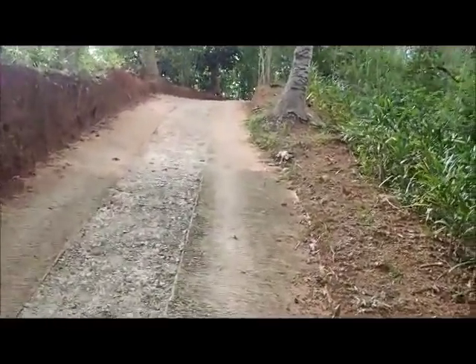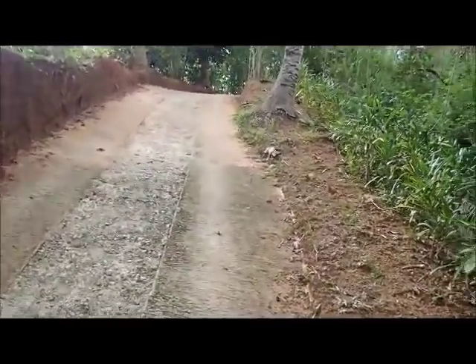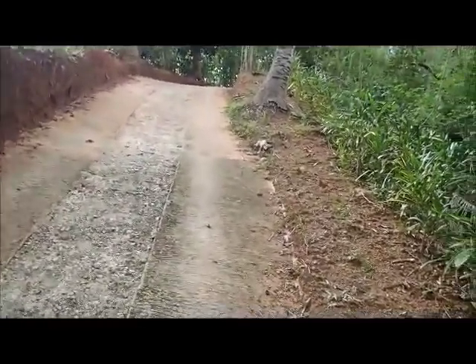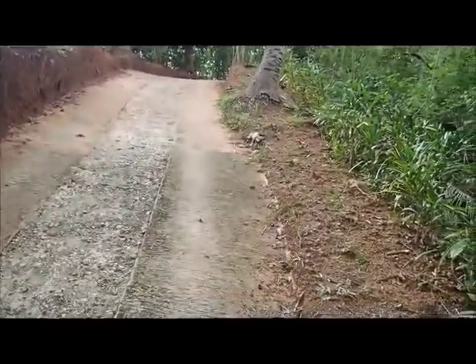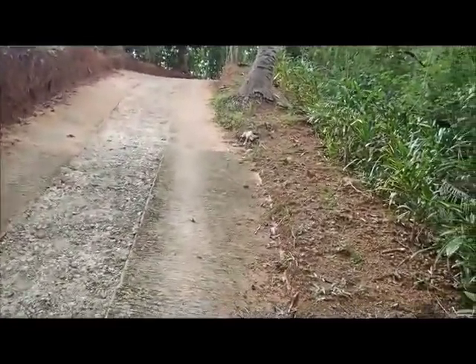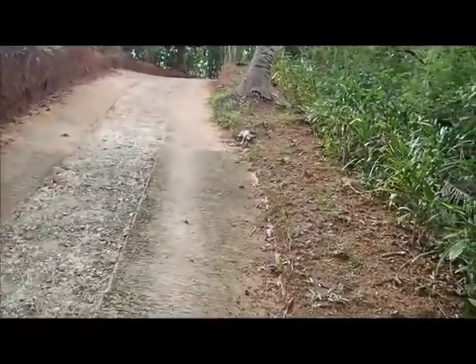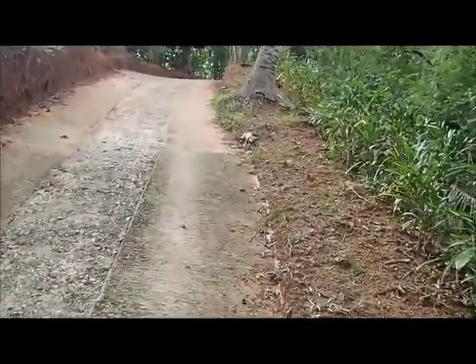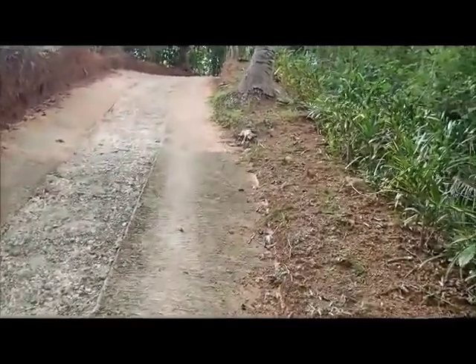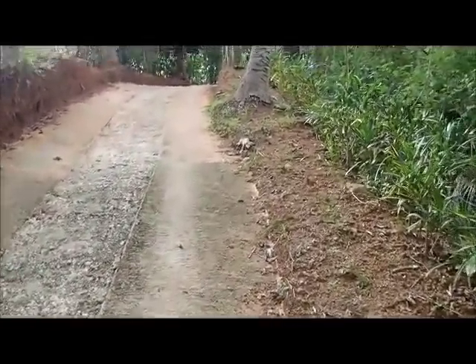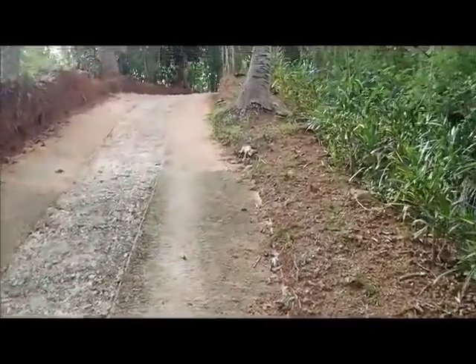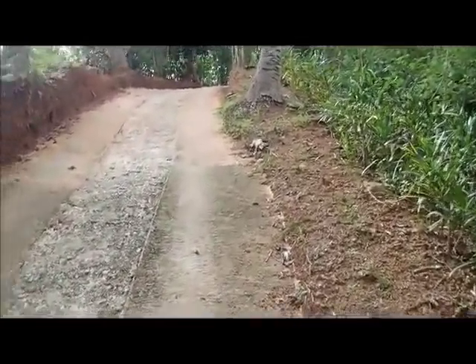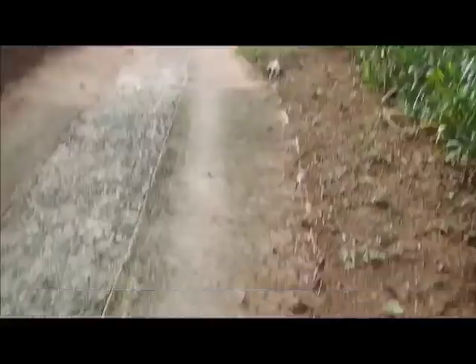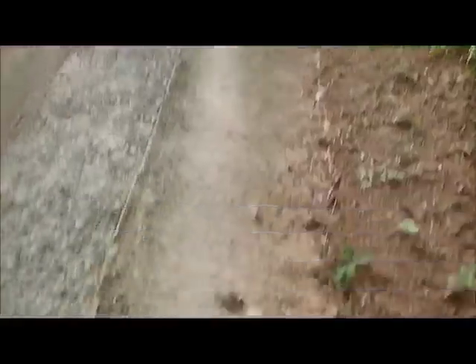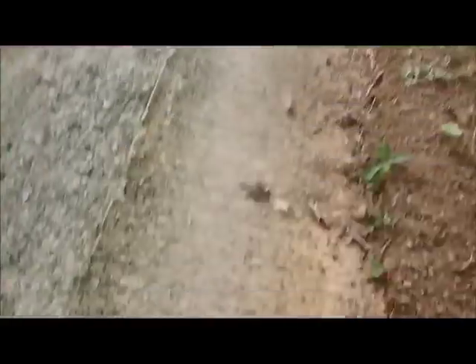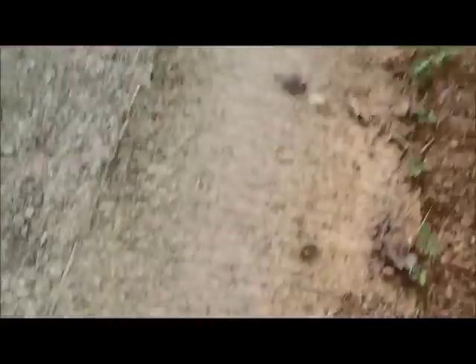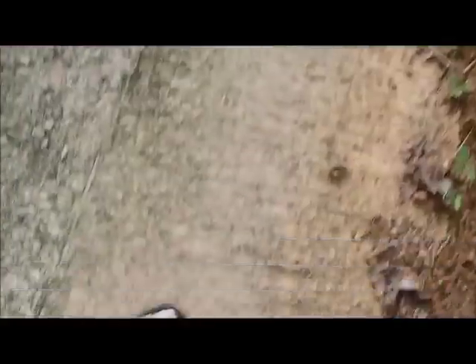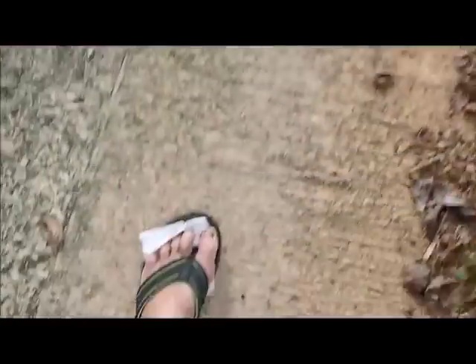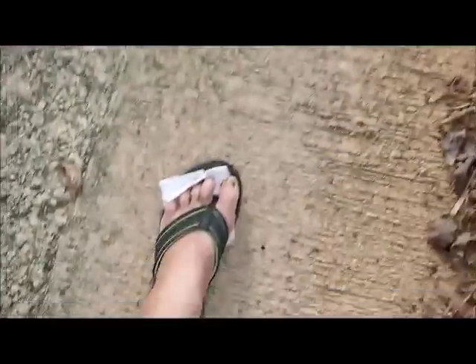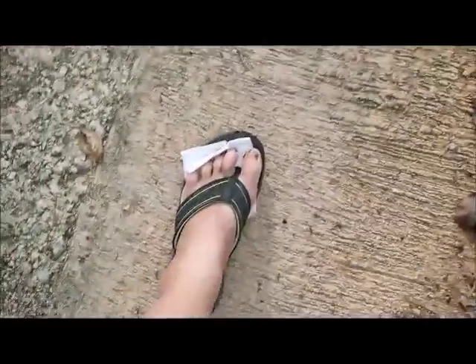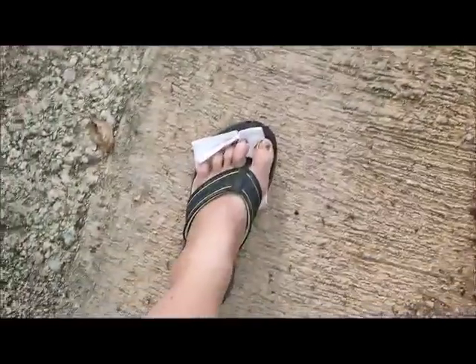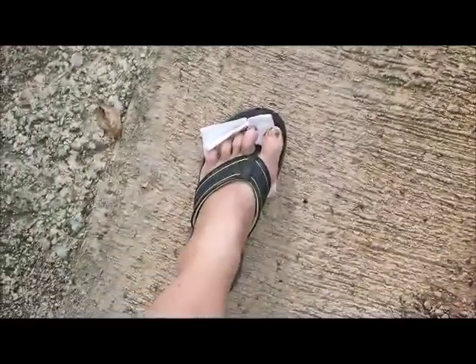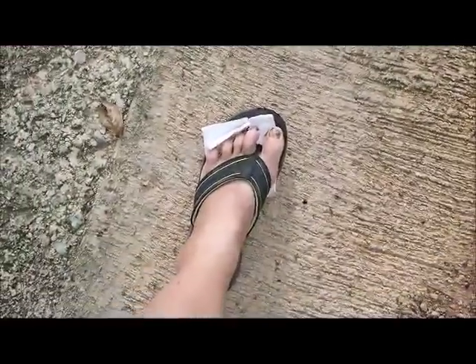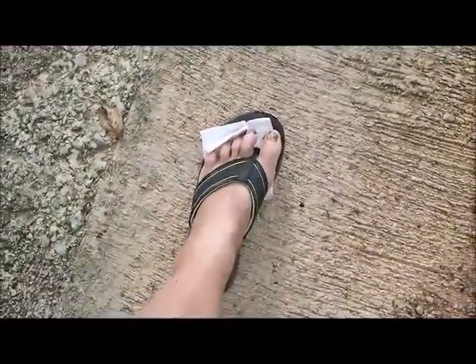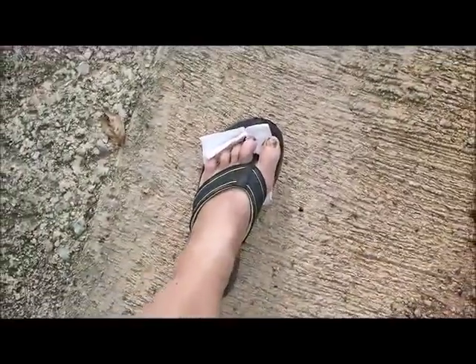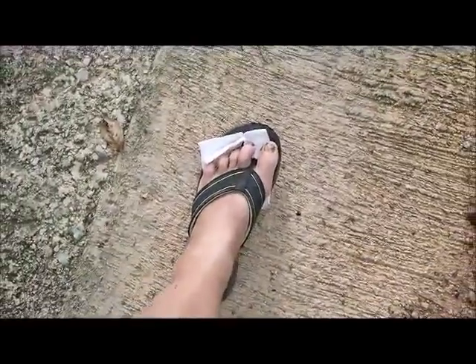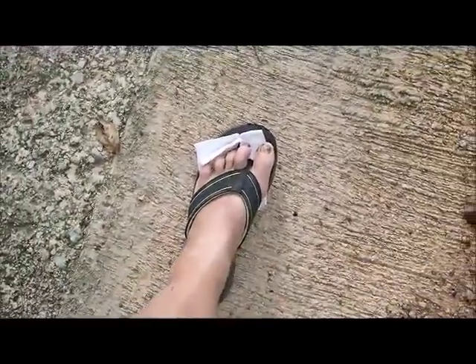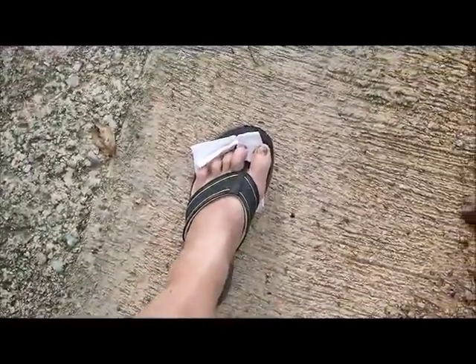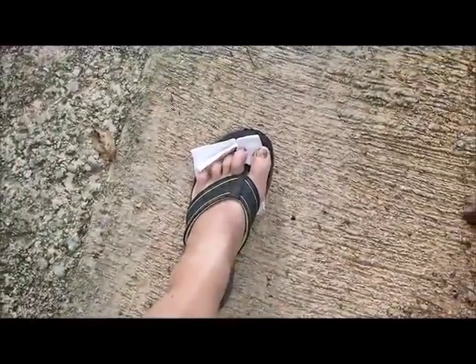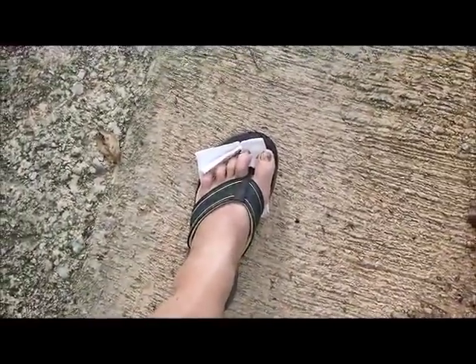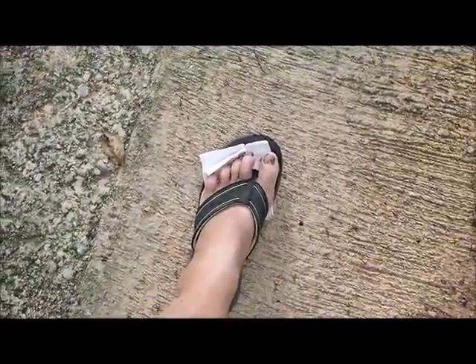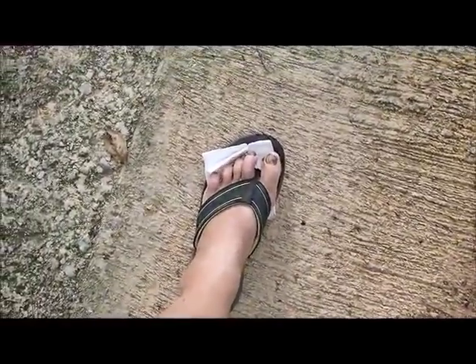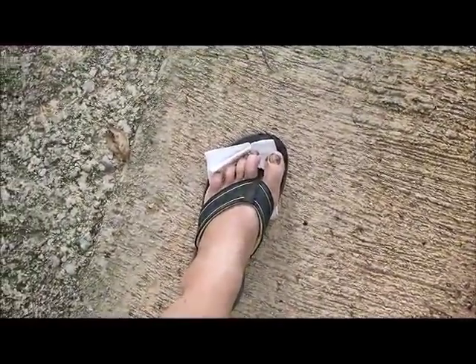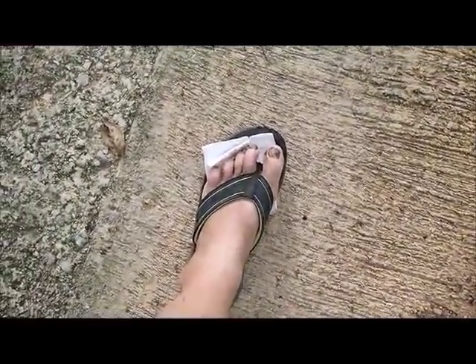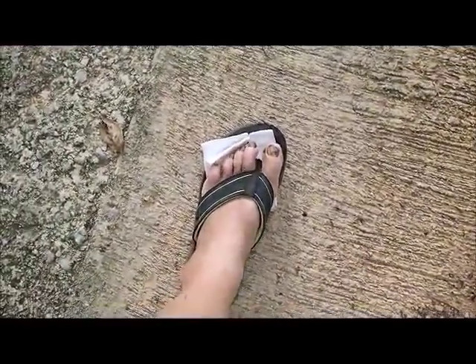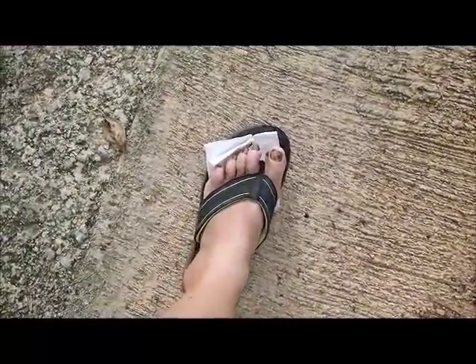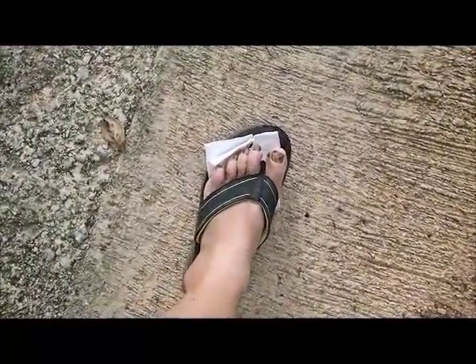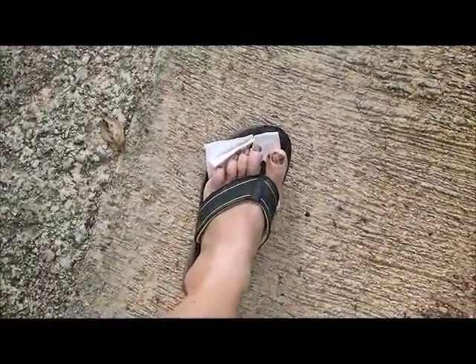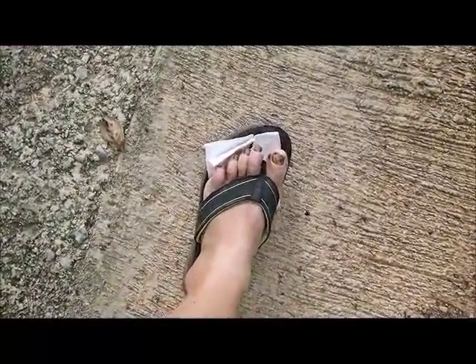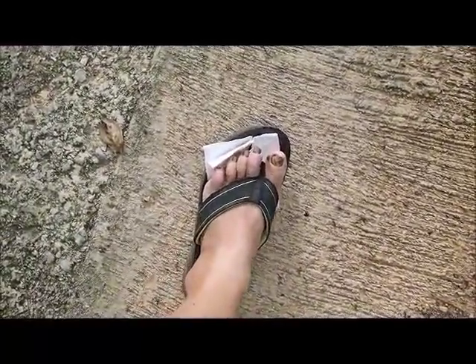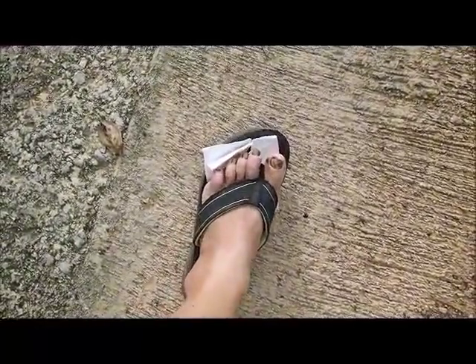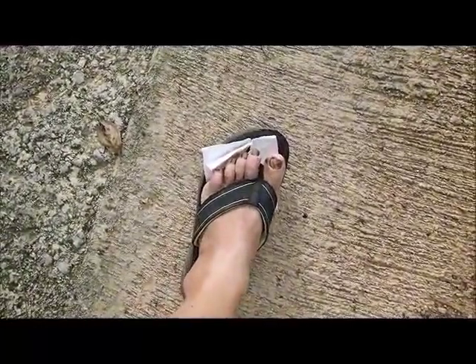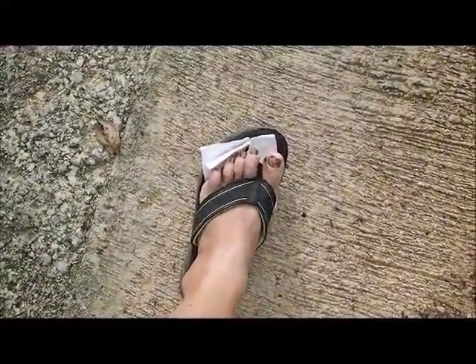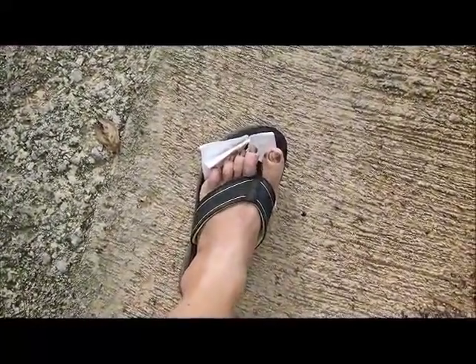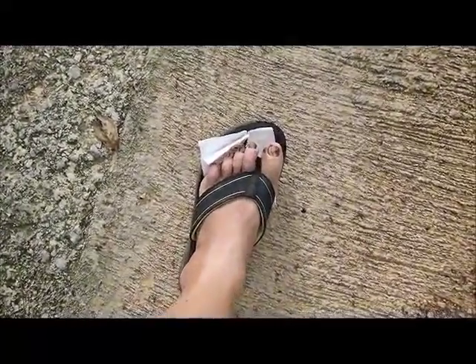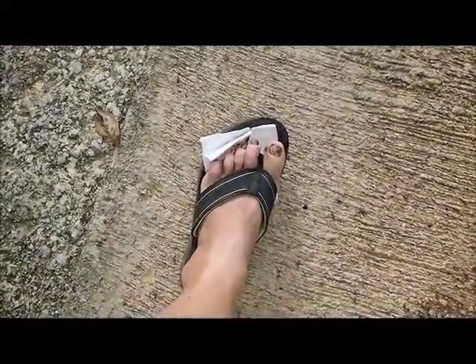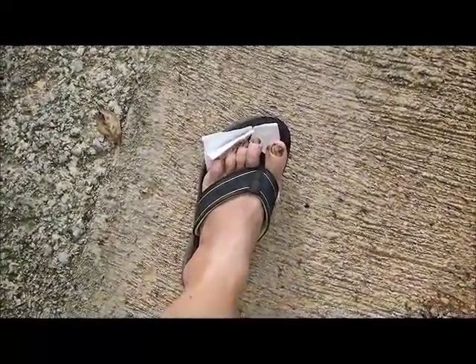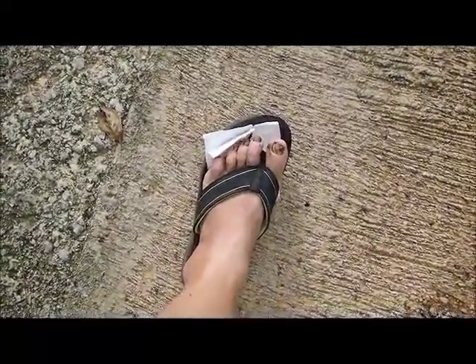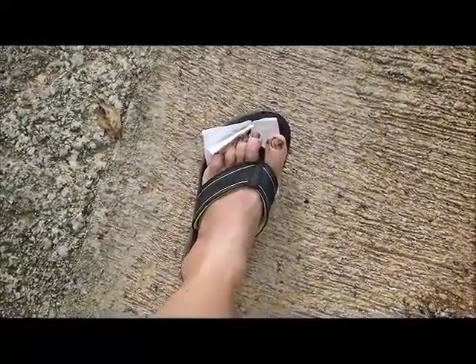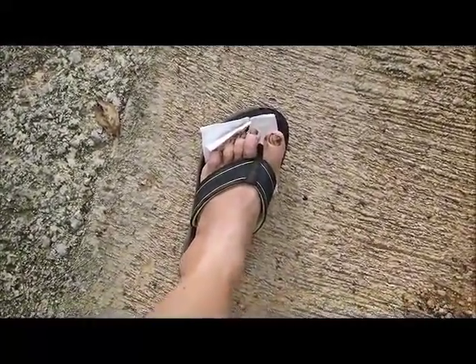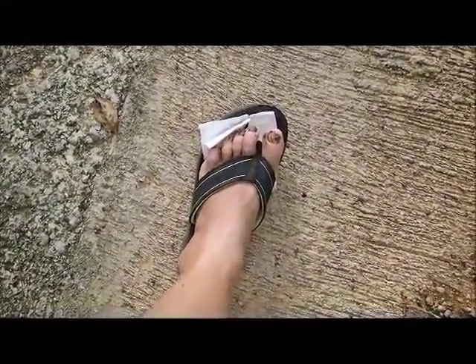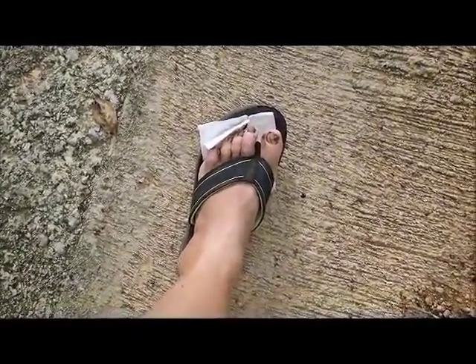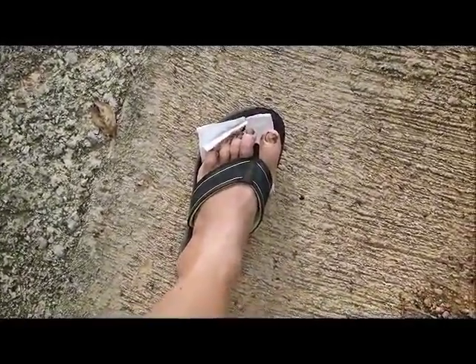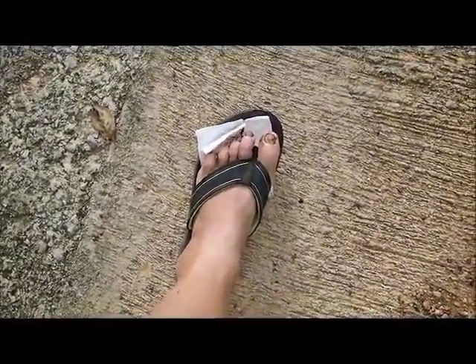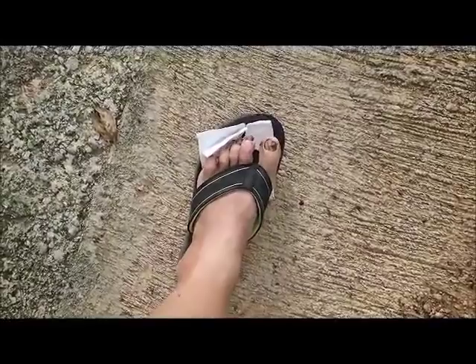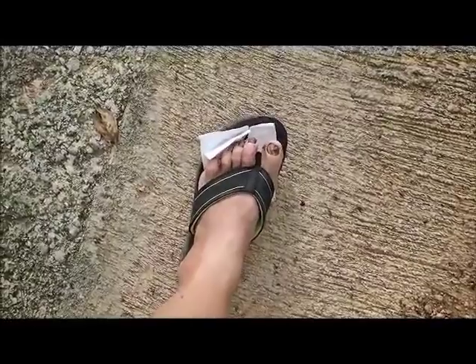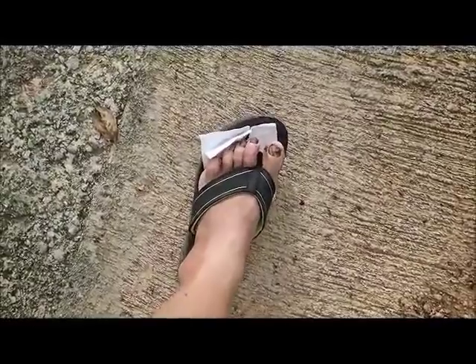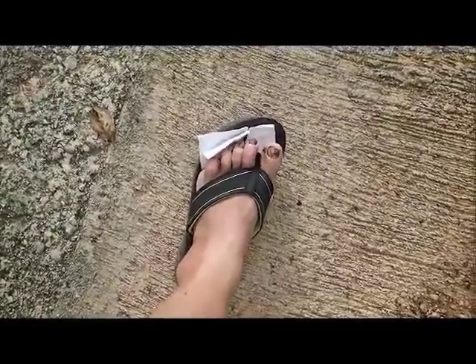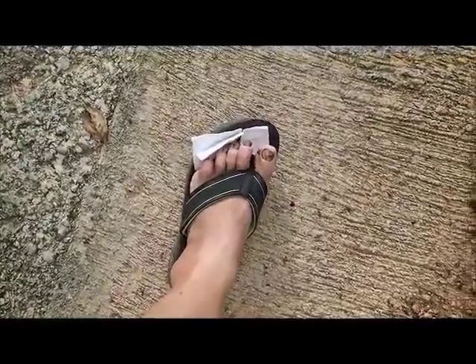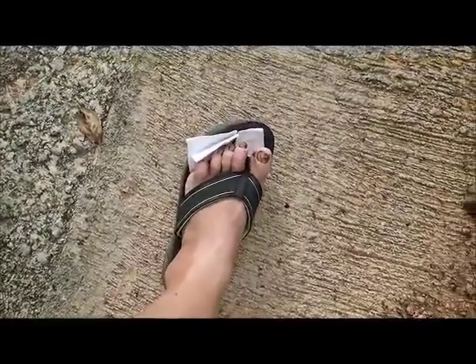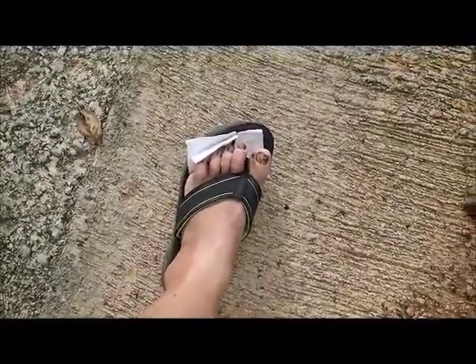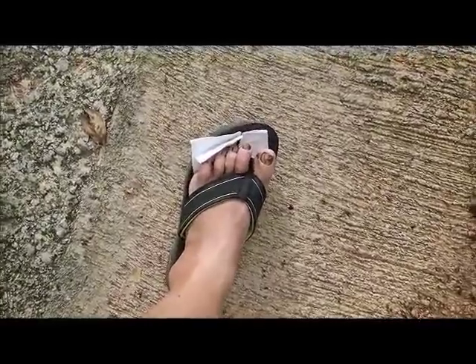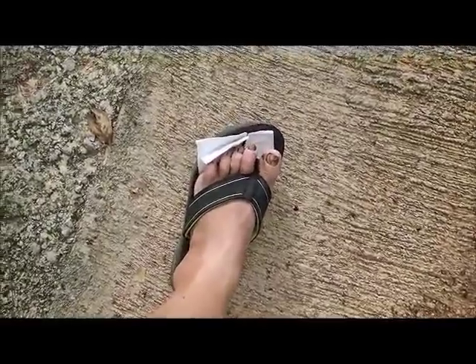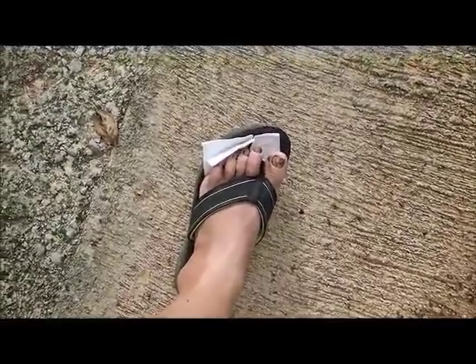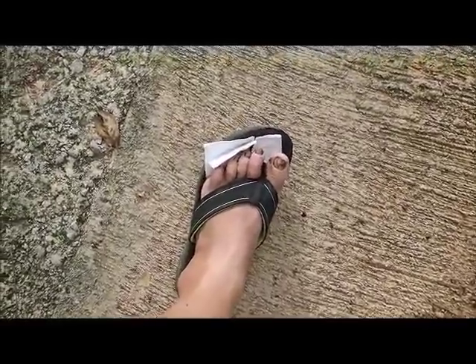Still battling my foot — getting a little better, swelling's down most of it.